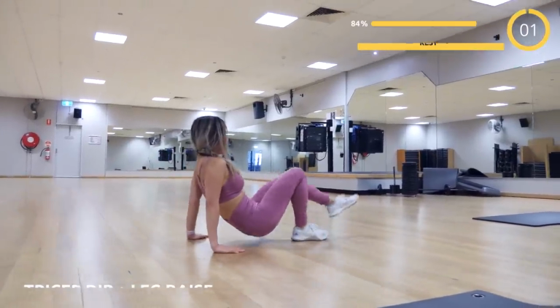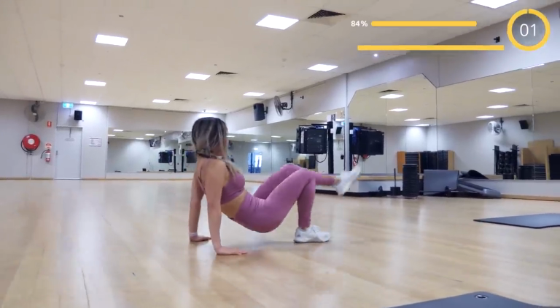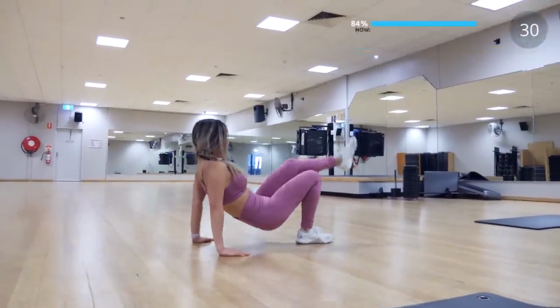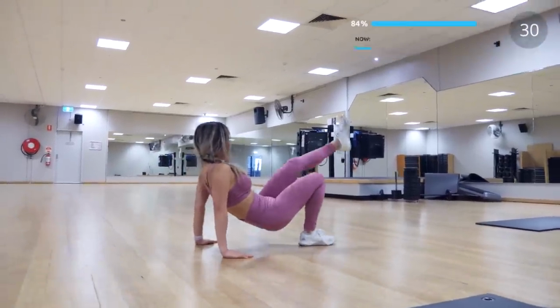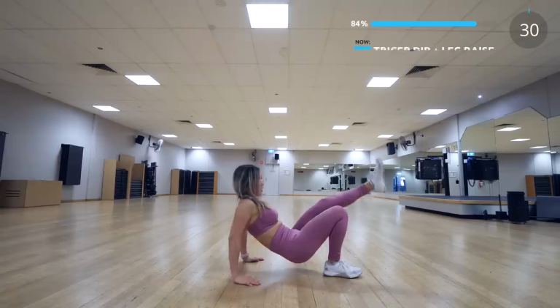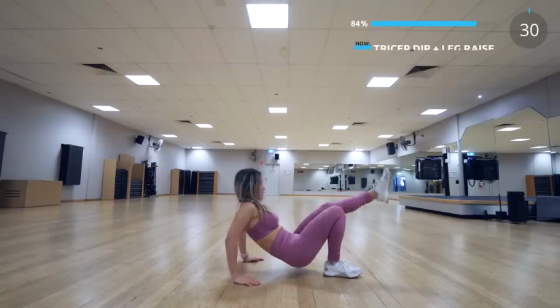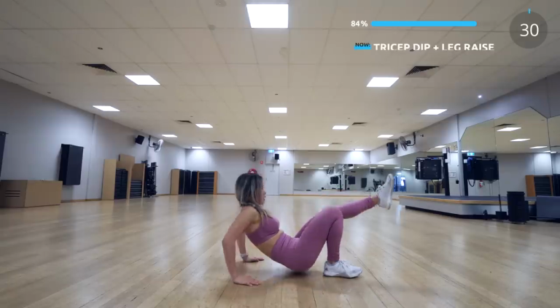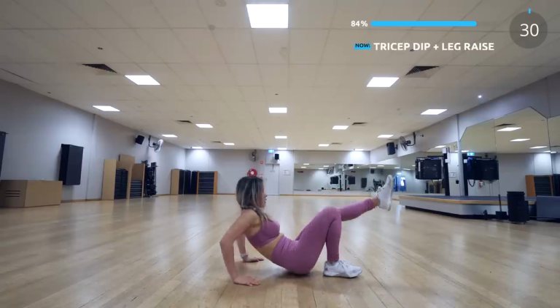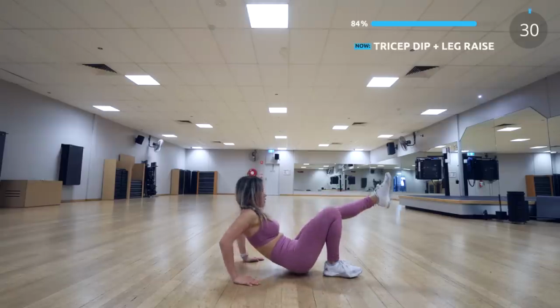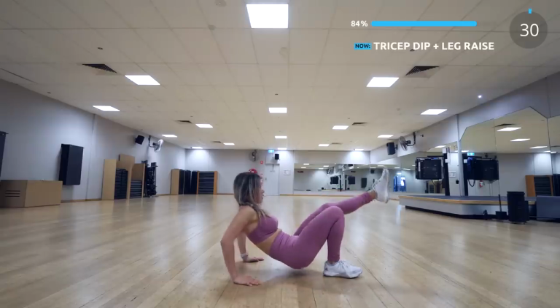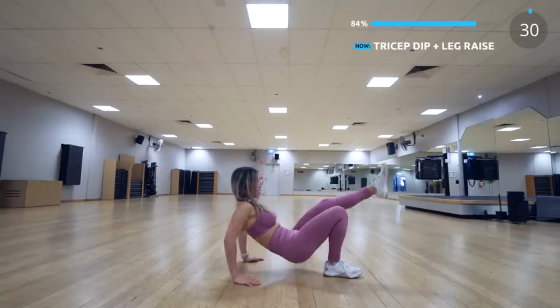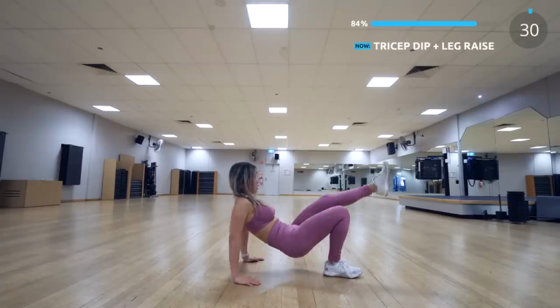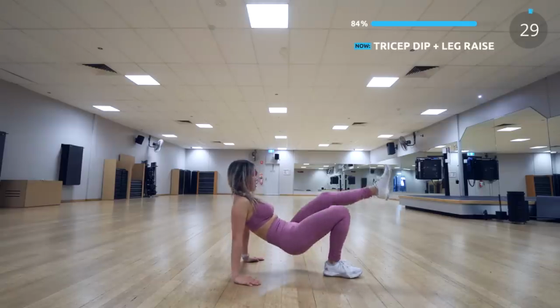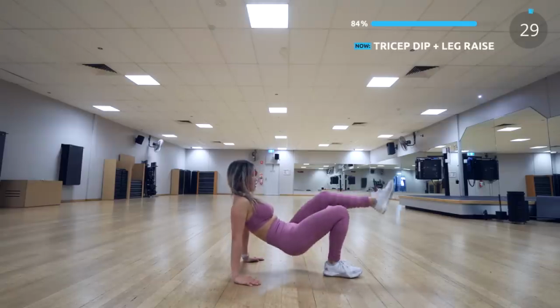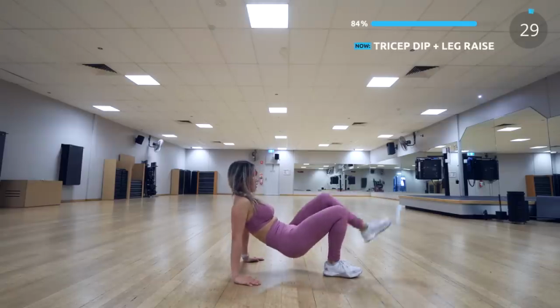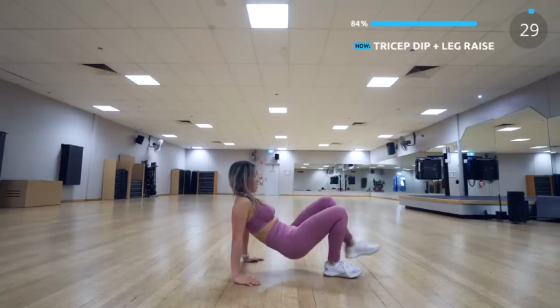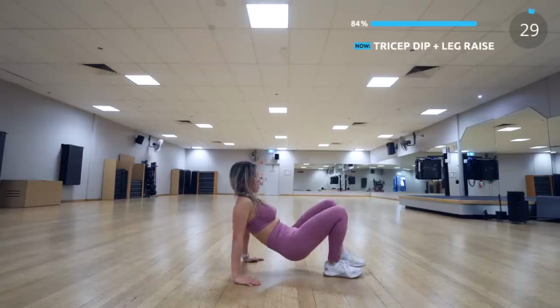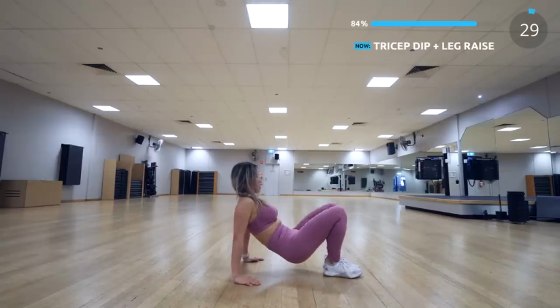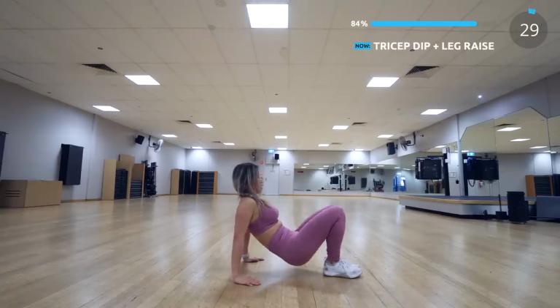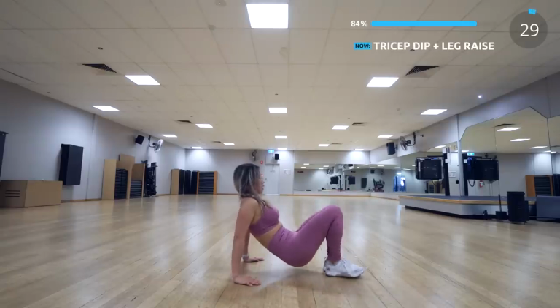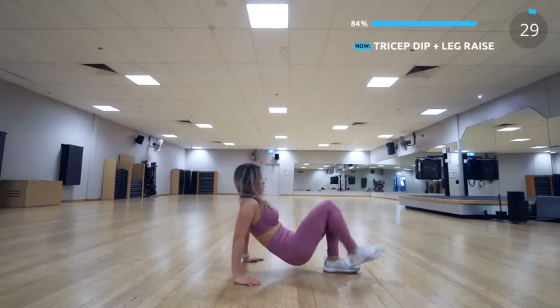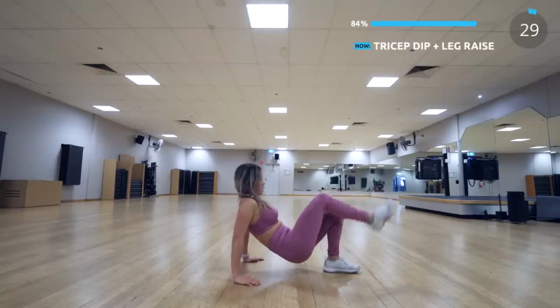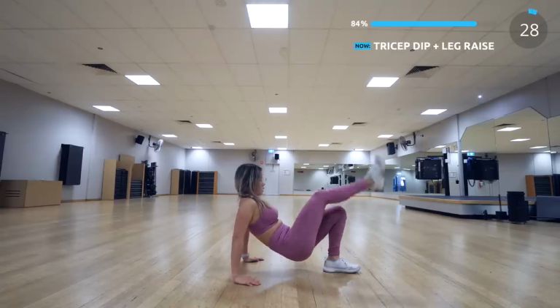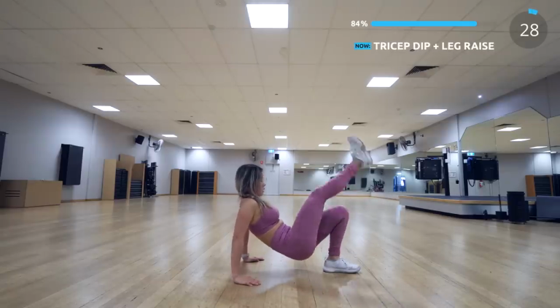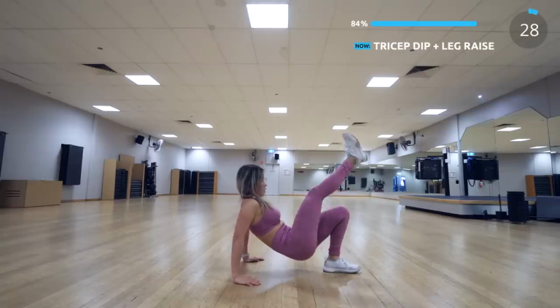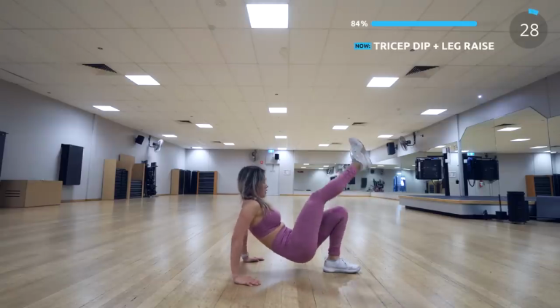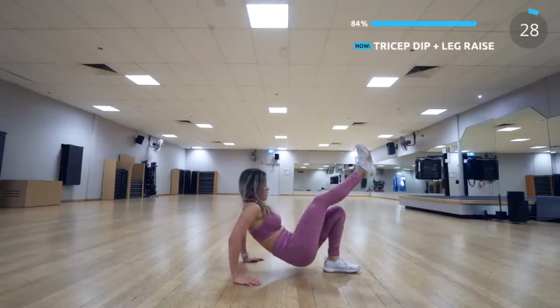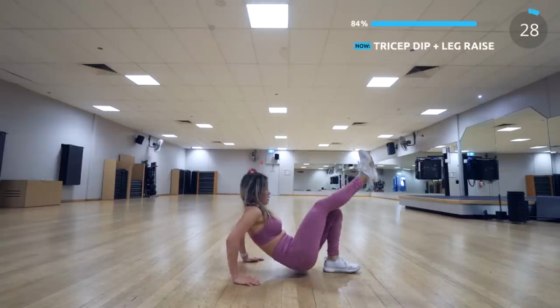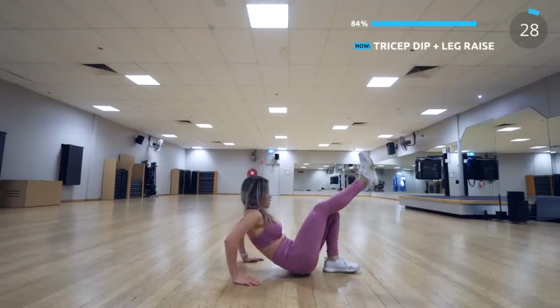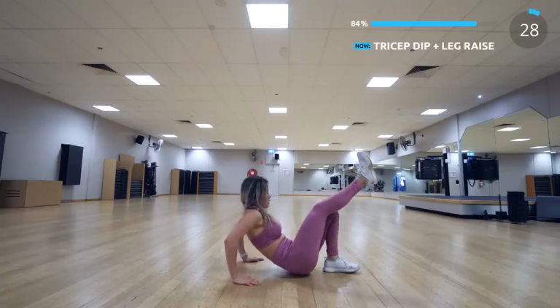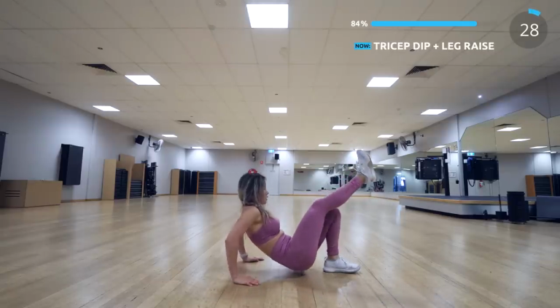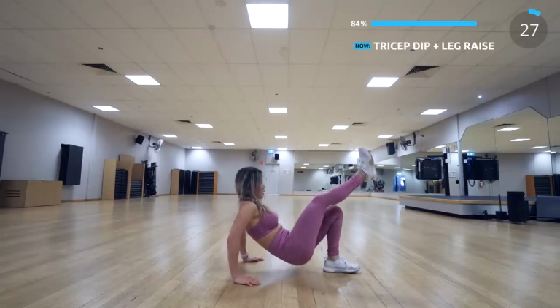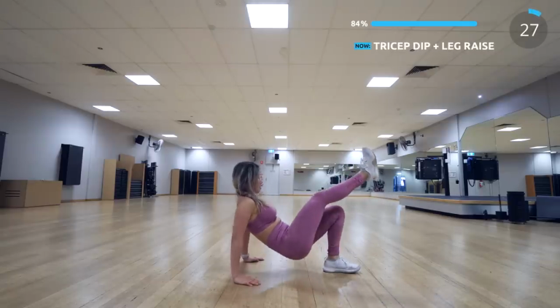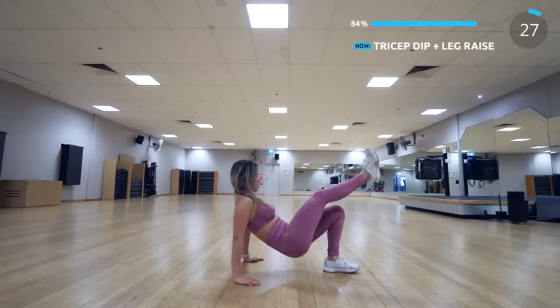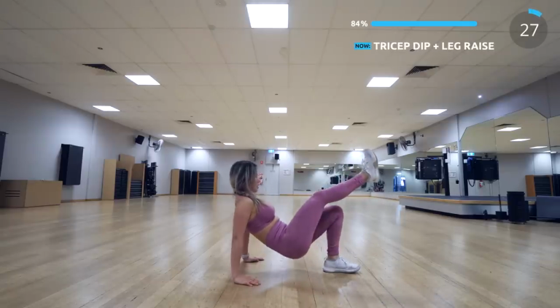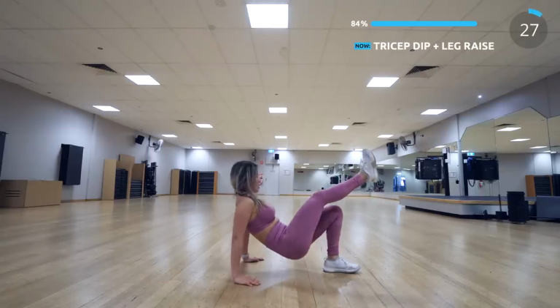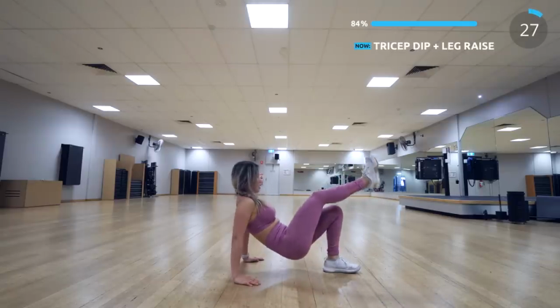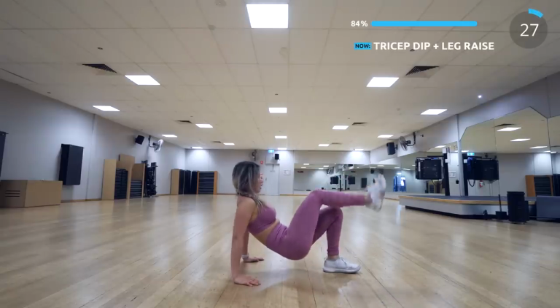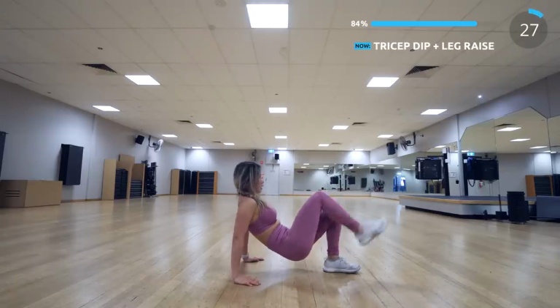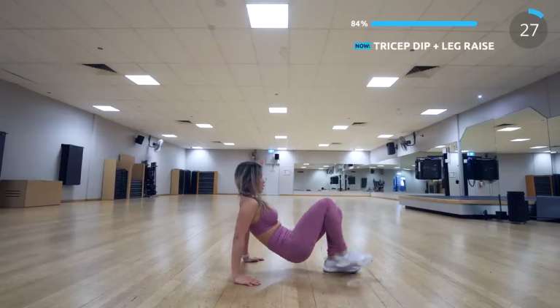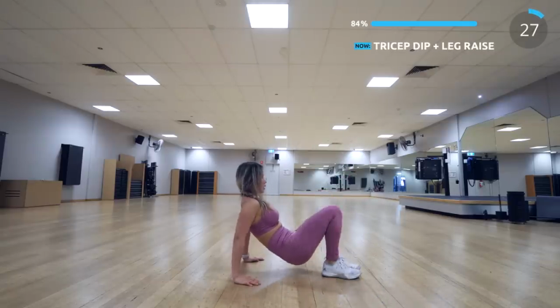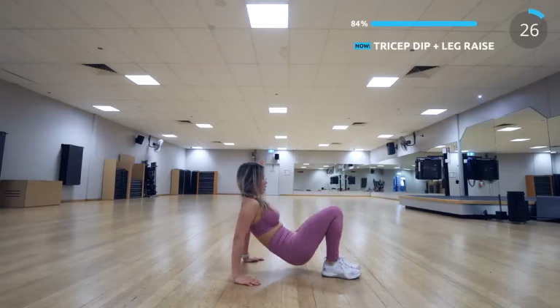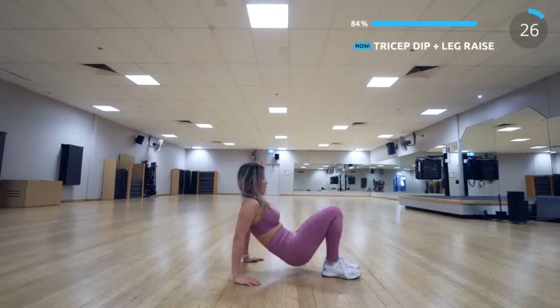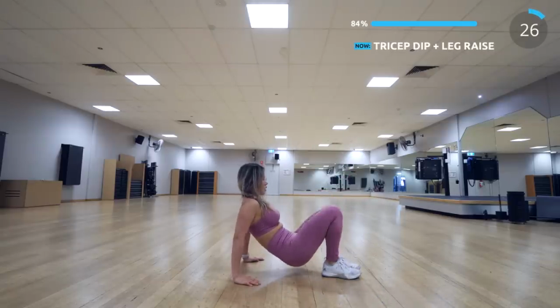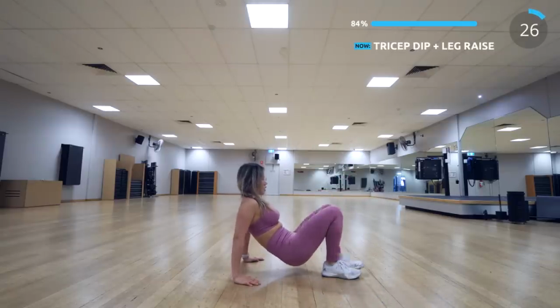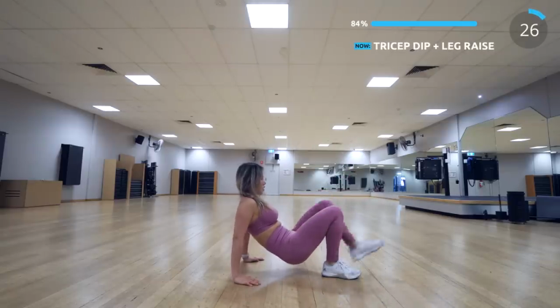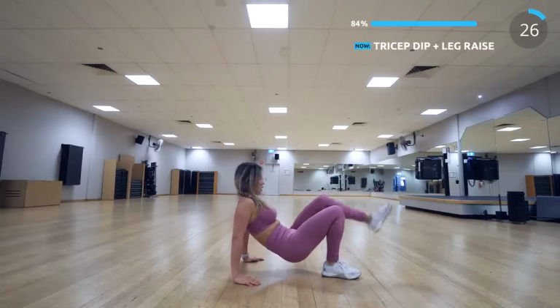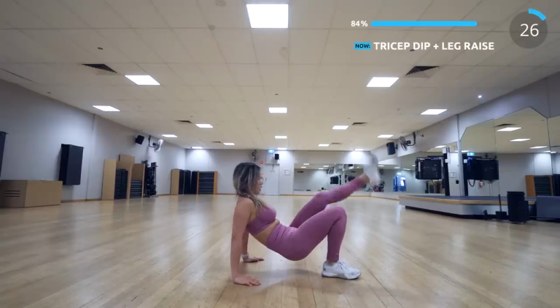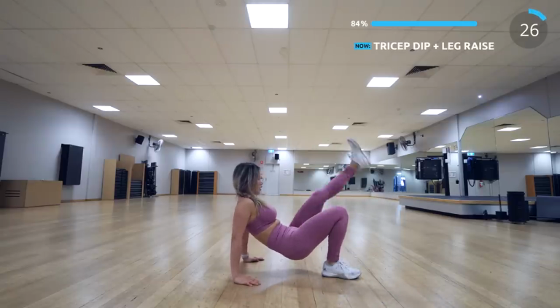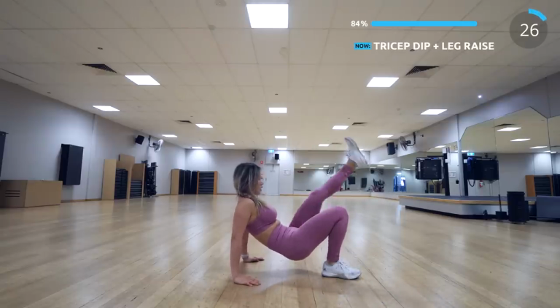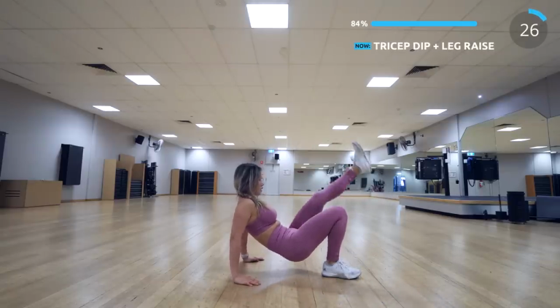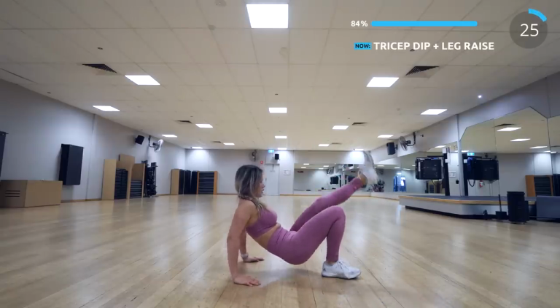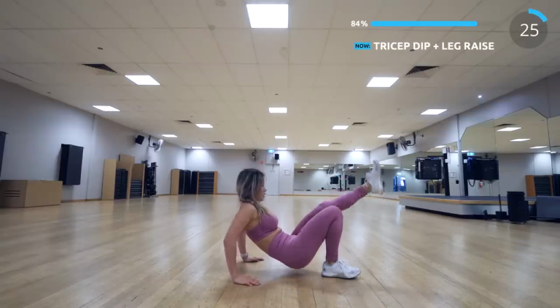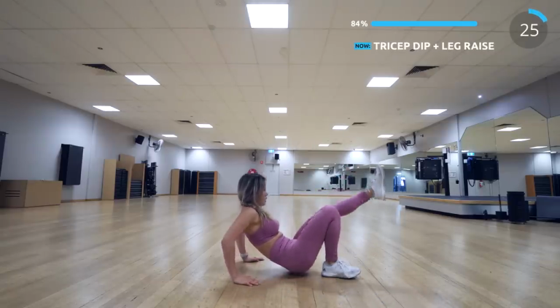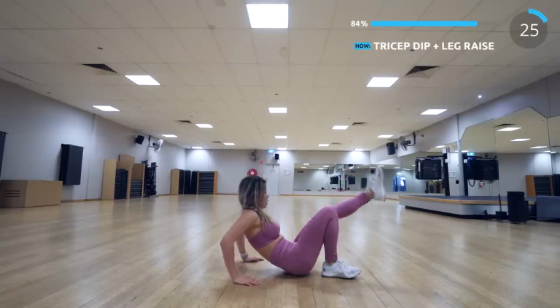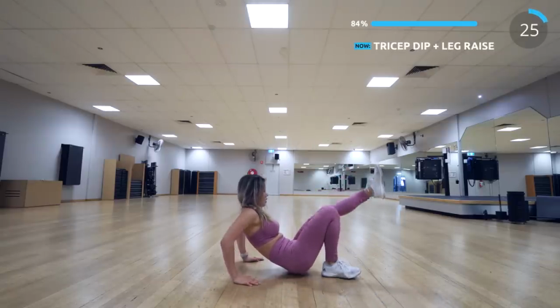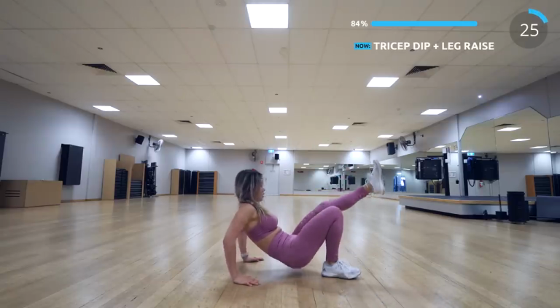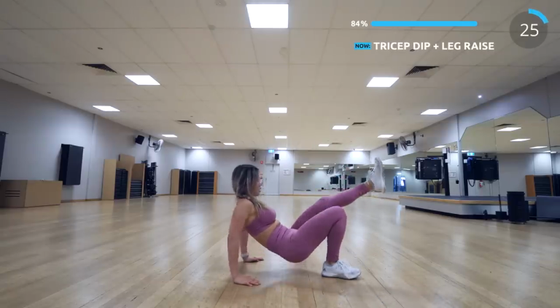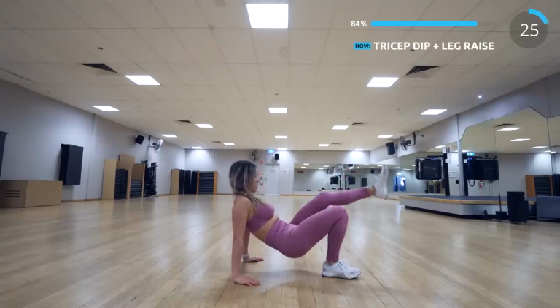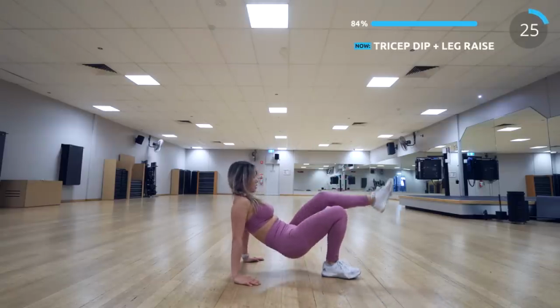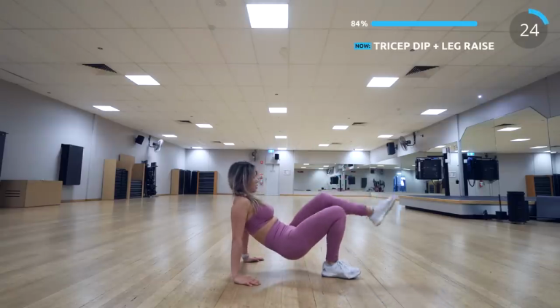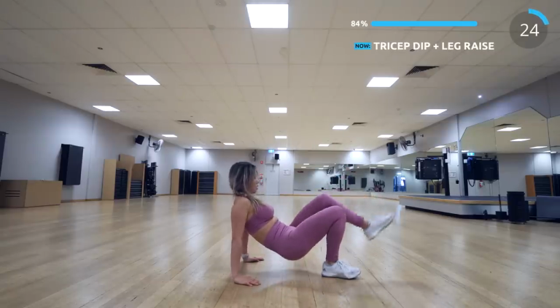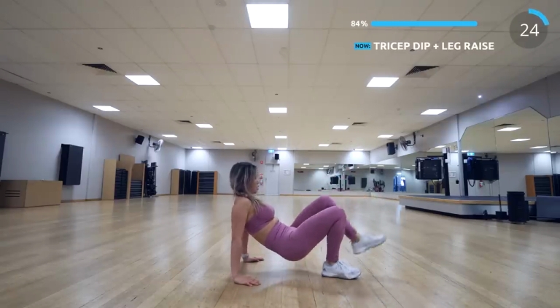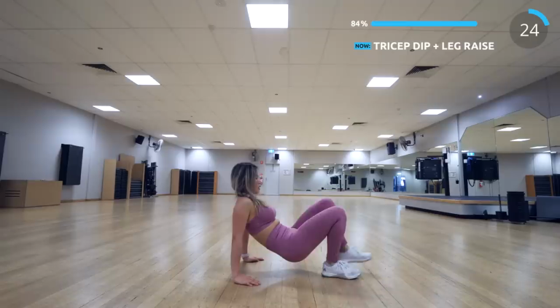The next exercise is tricep dip with leg raise. Your triceps should be burning by the end of this exercise.